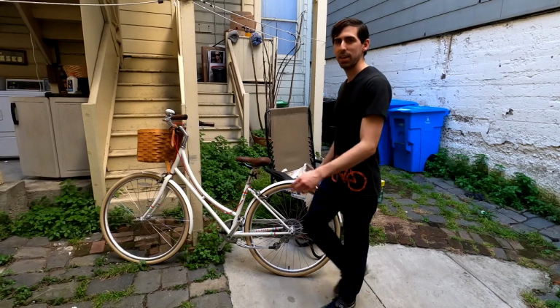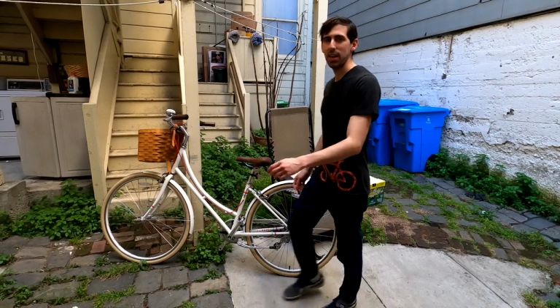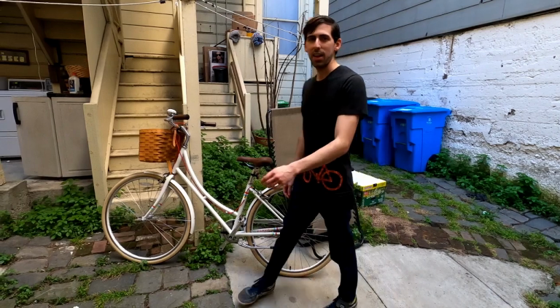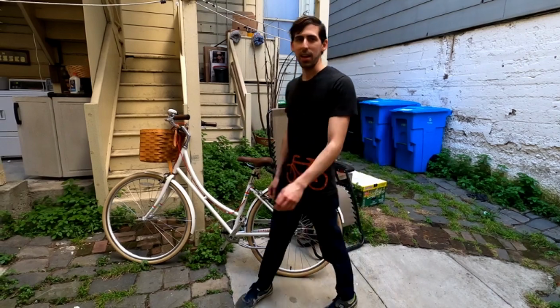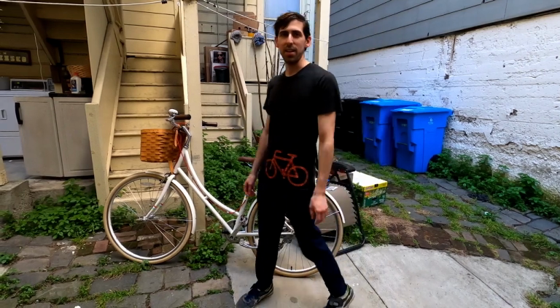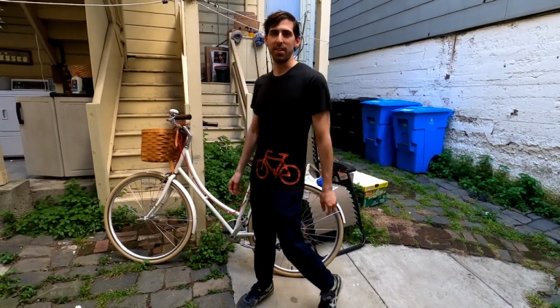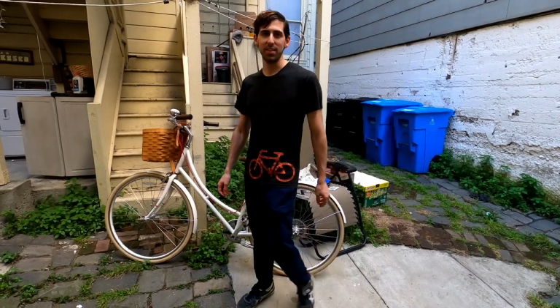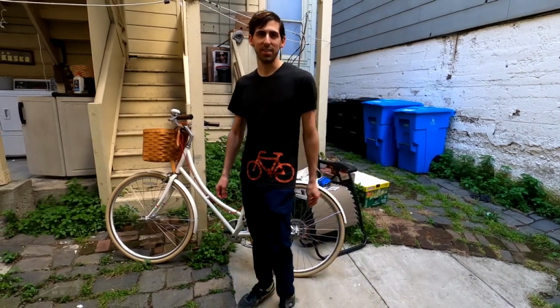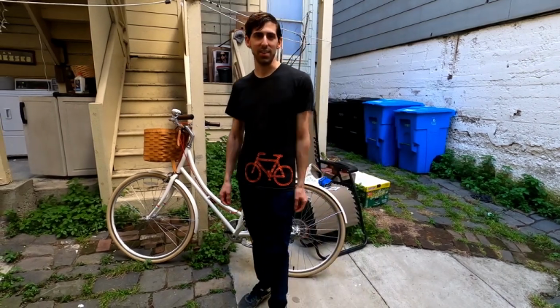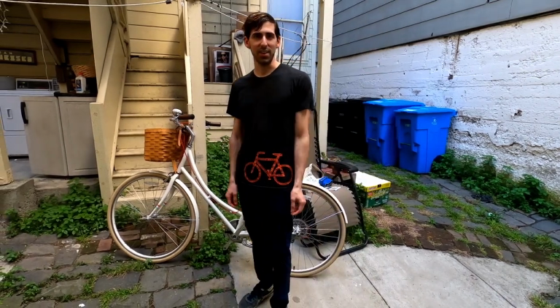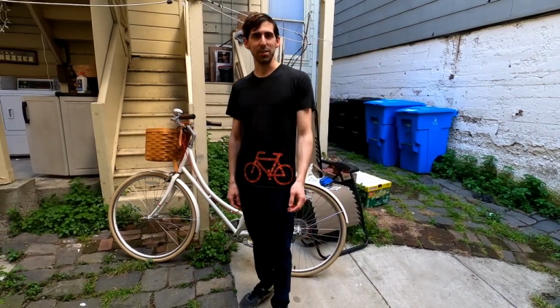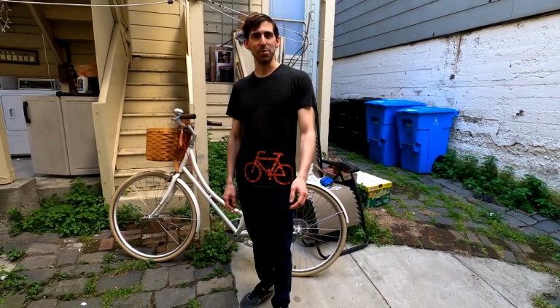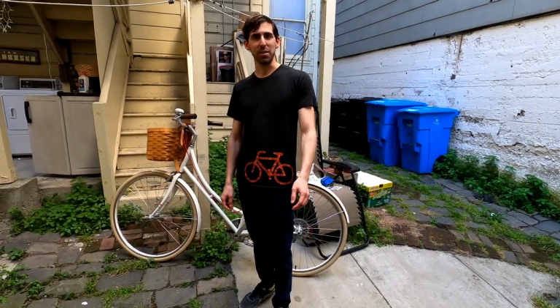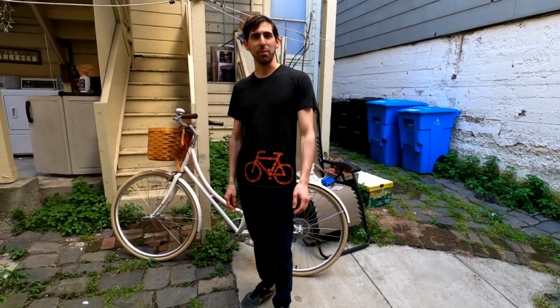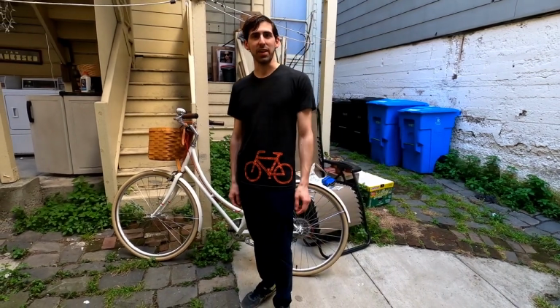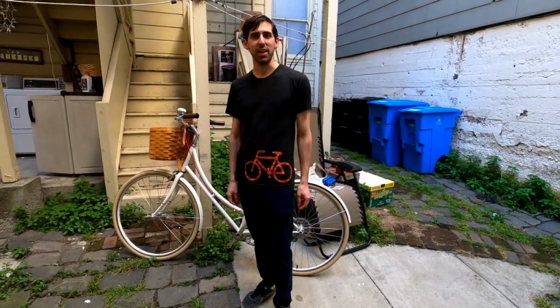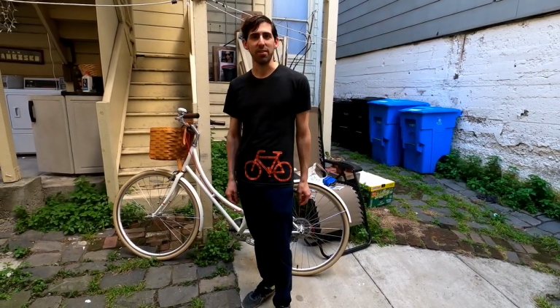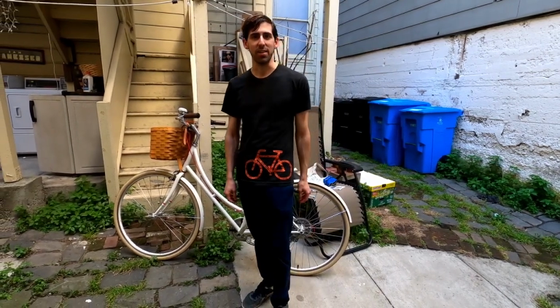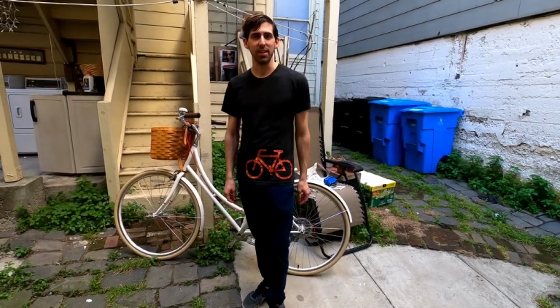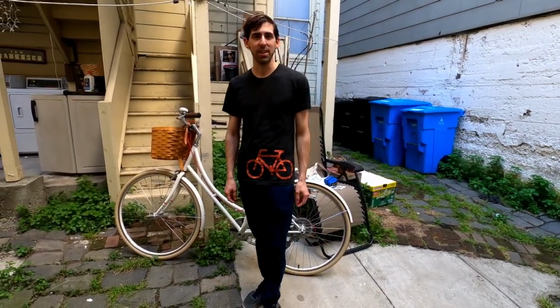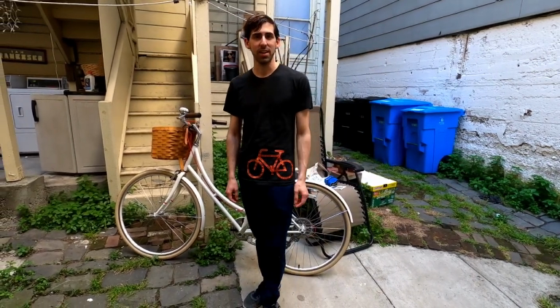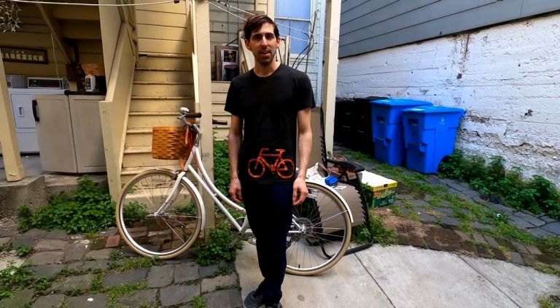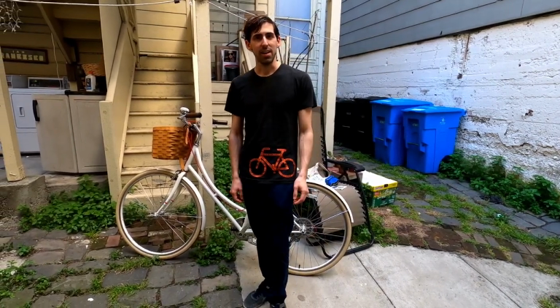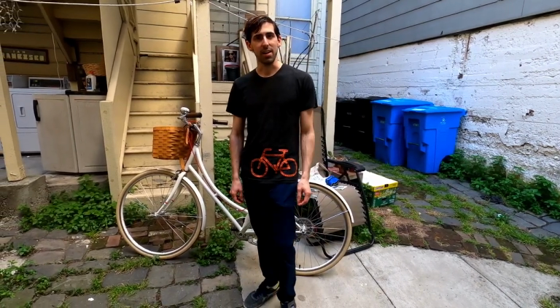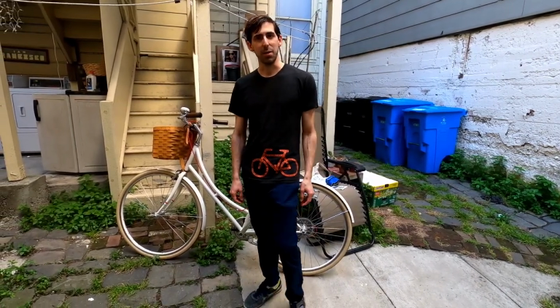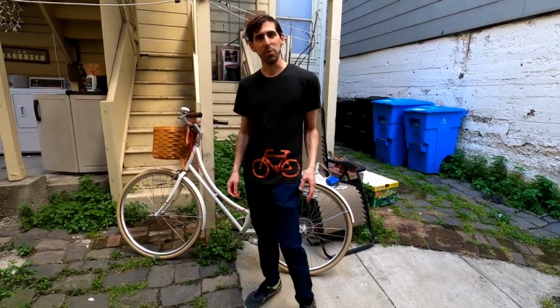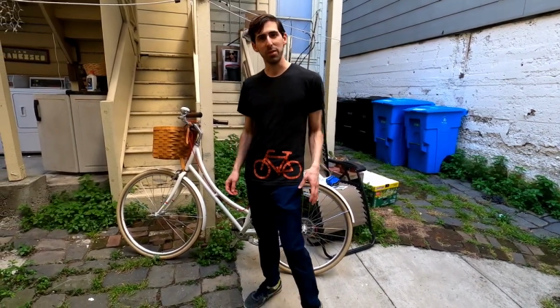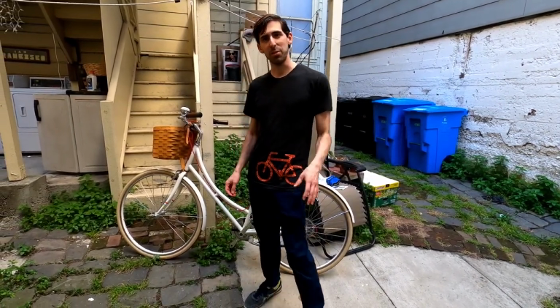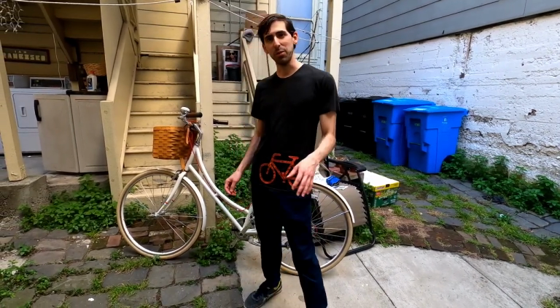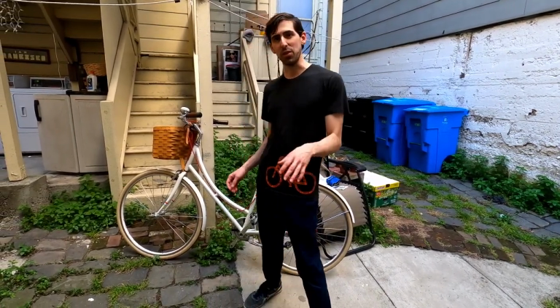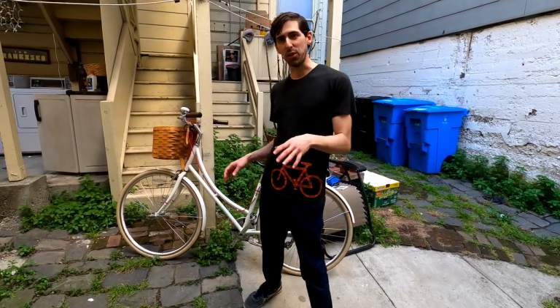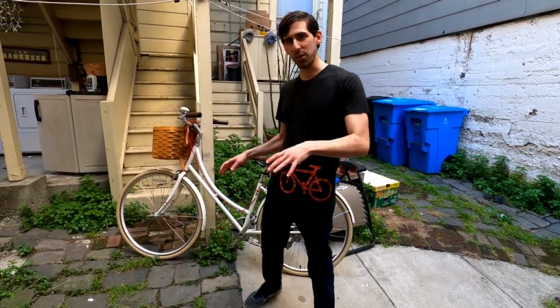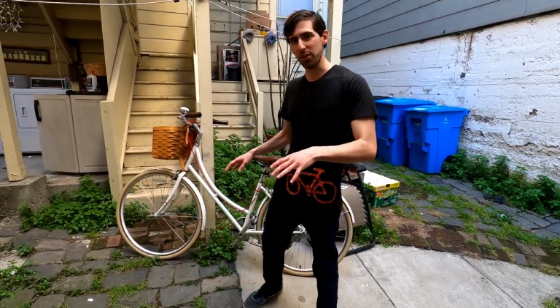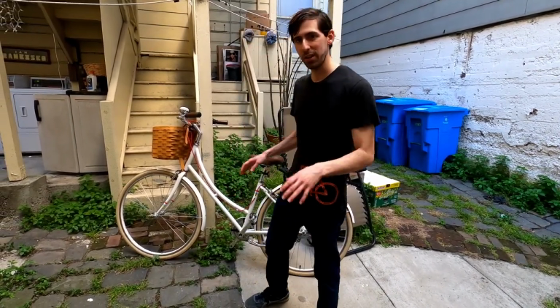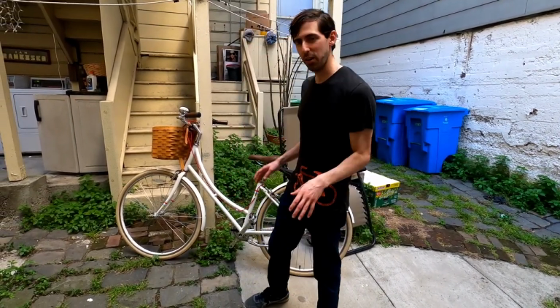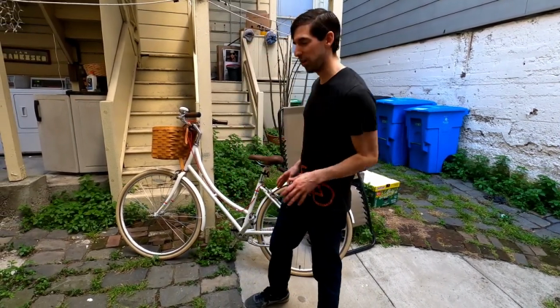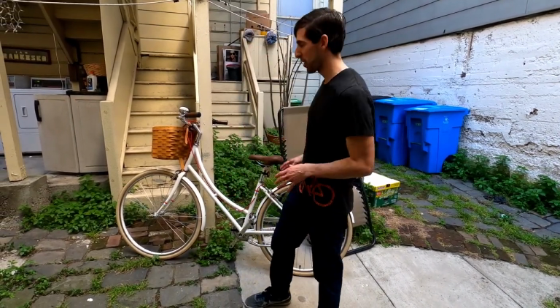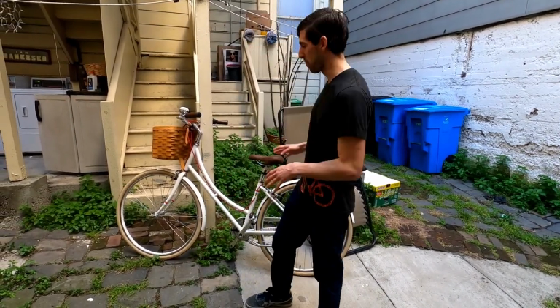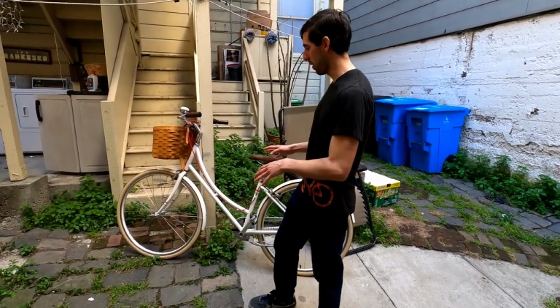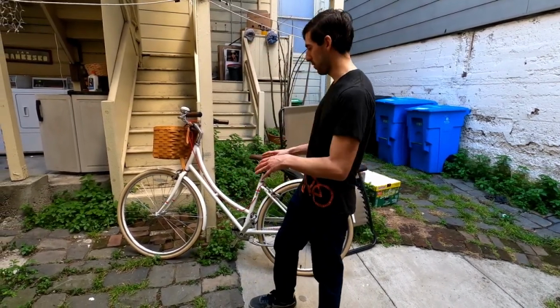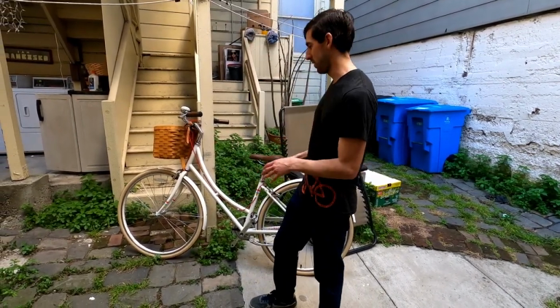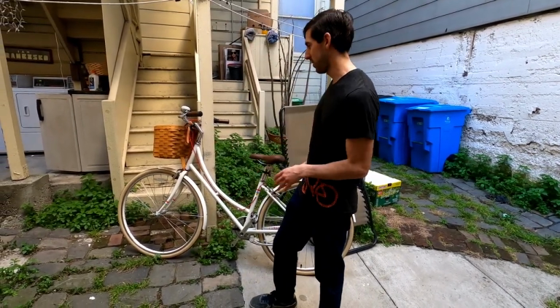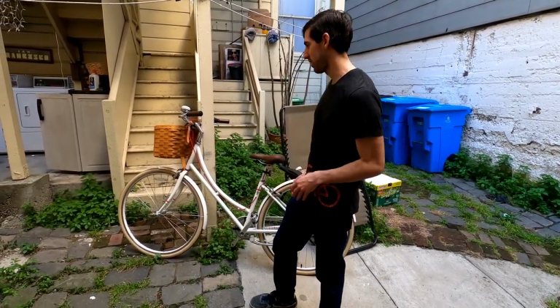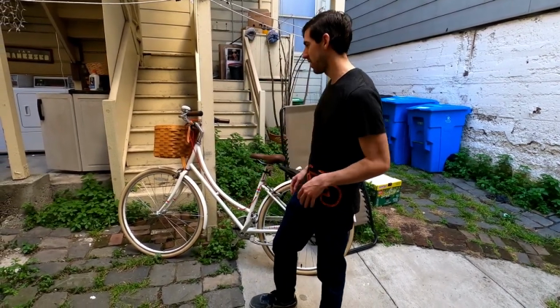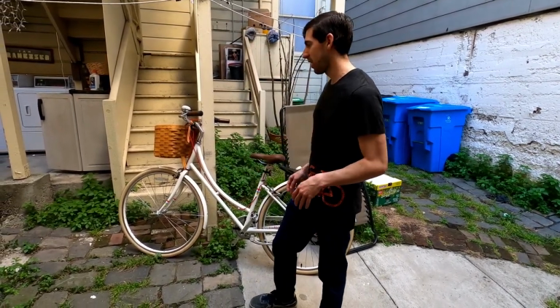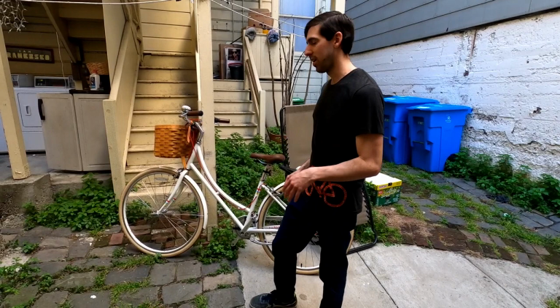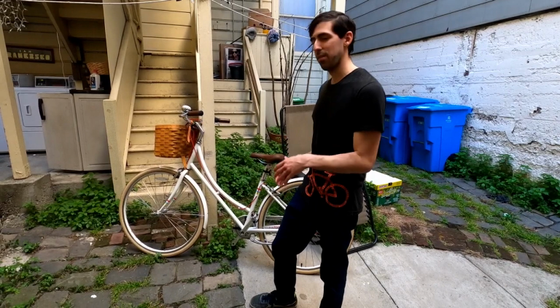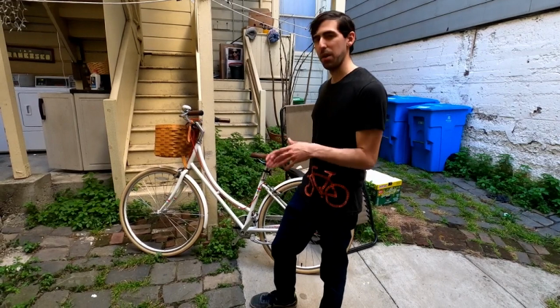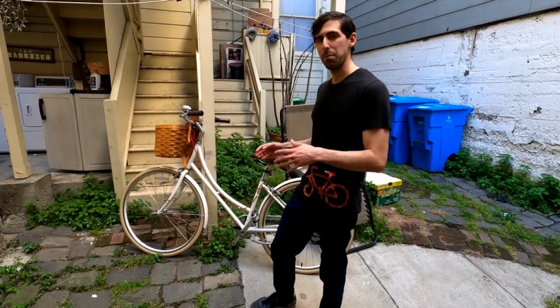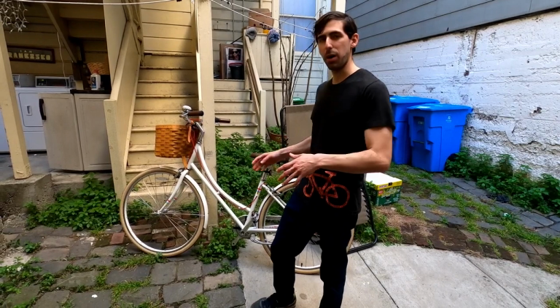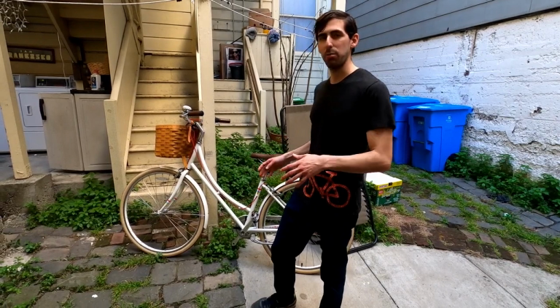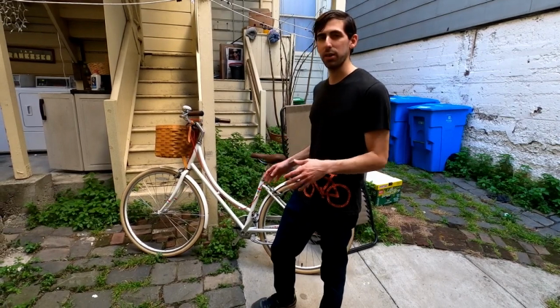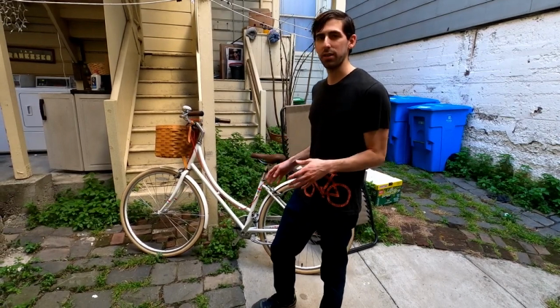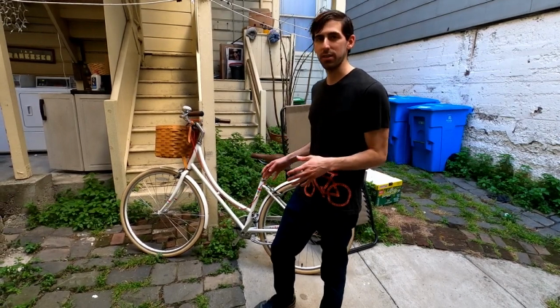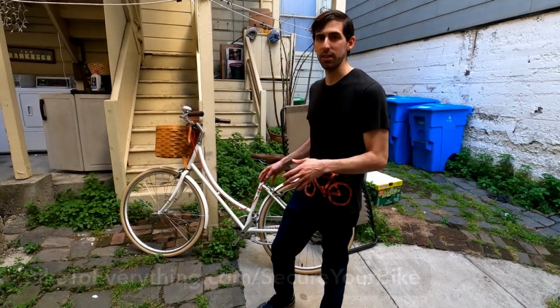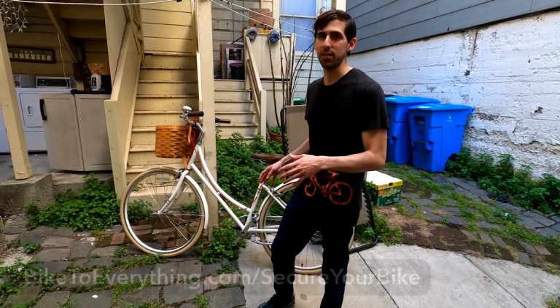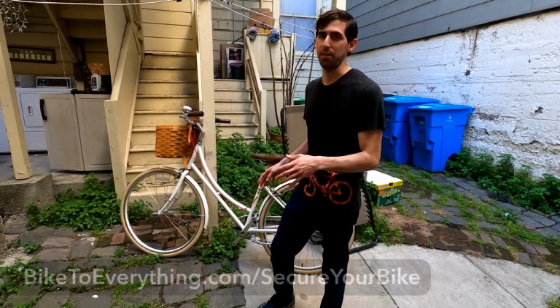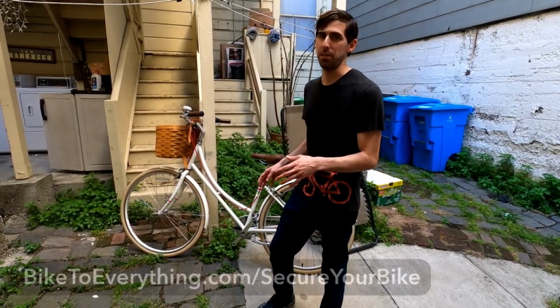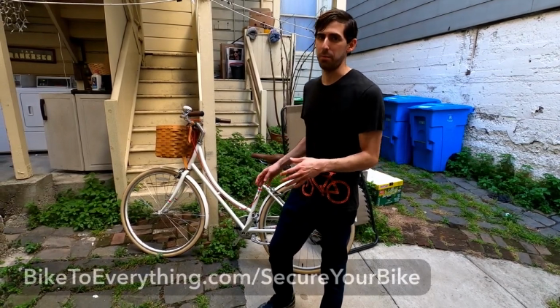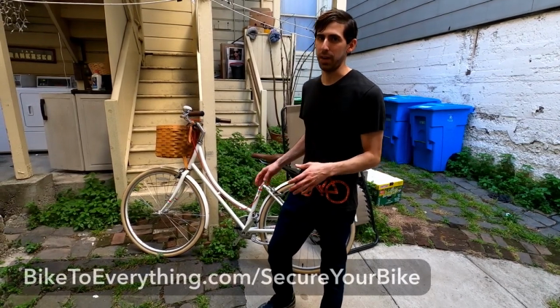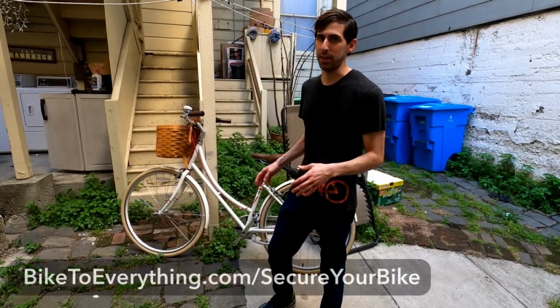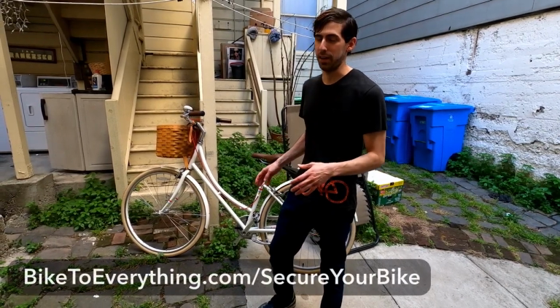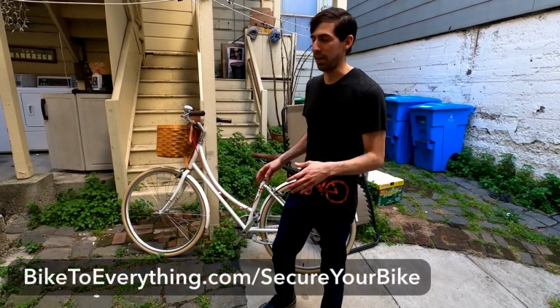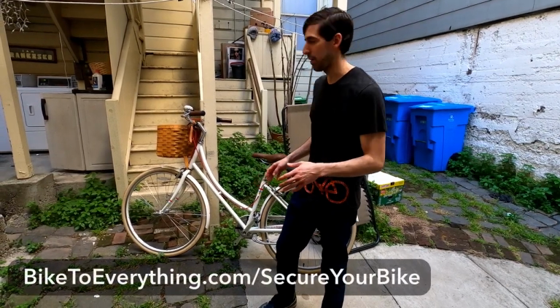Hey, this is Dylan with Bike2Everything and I'm going to be securing all the components of a Publix C7 bike today.